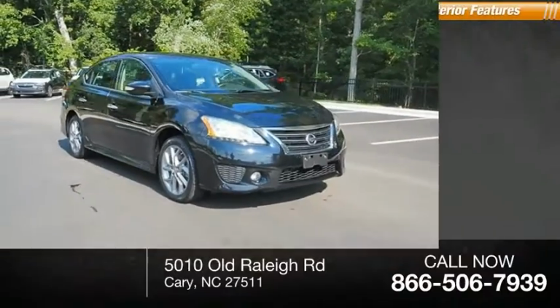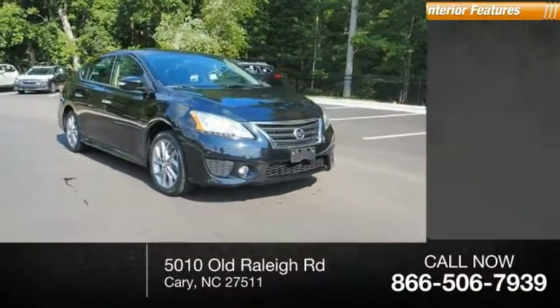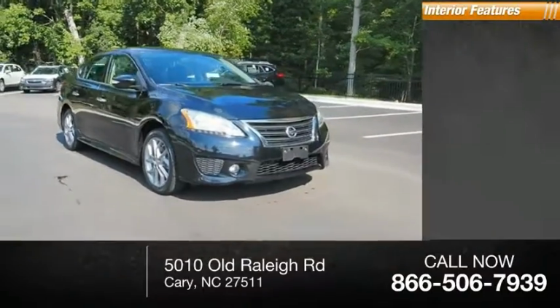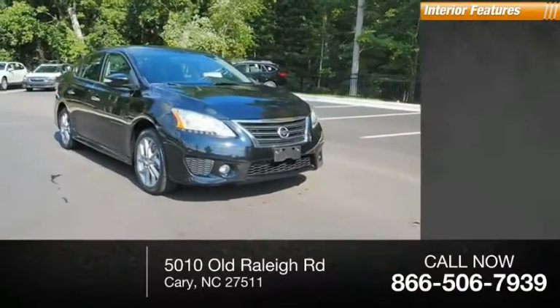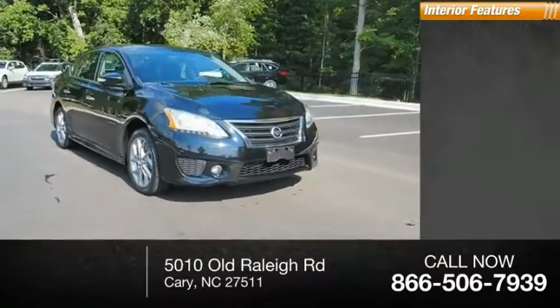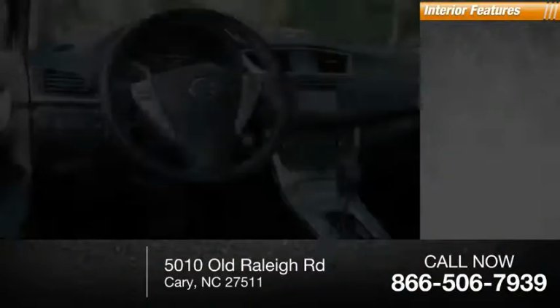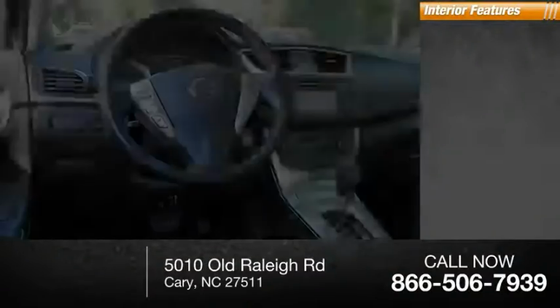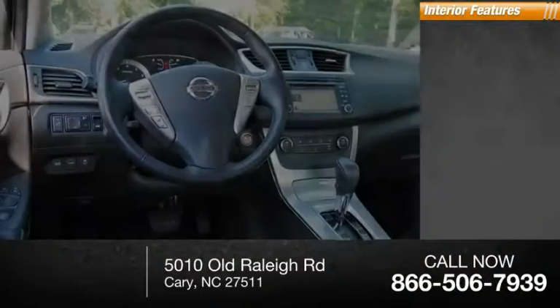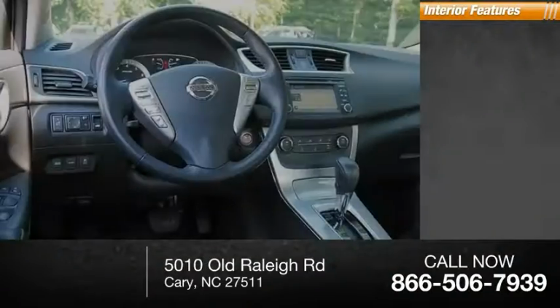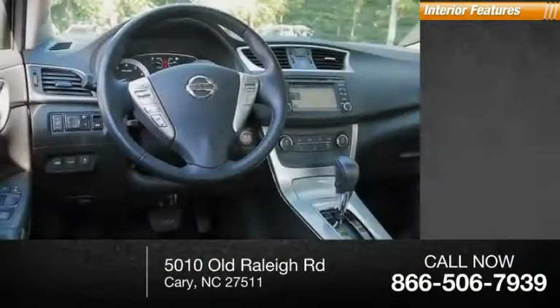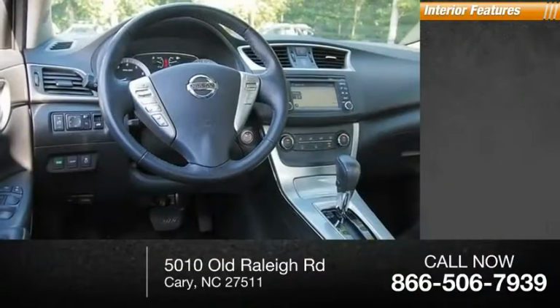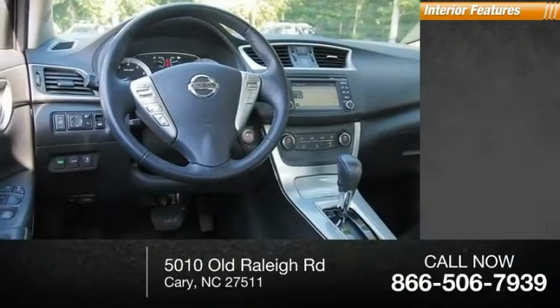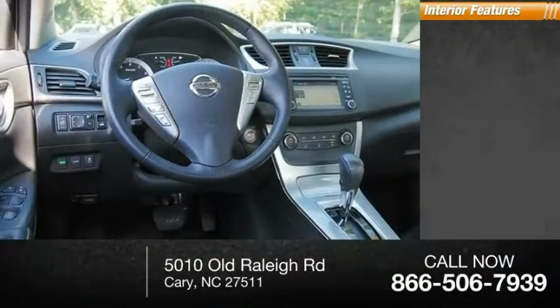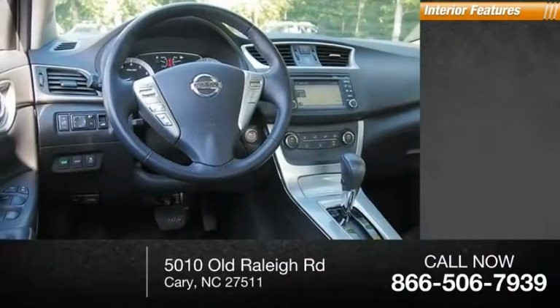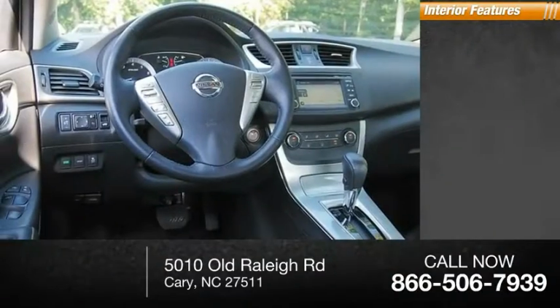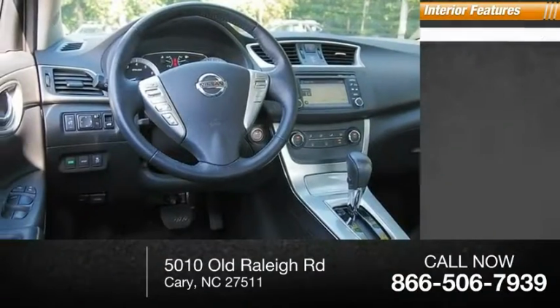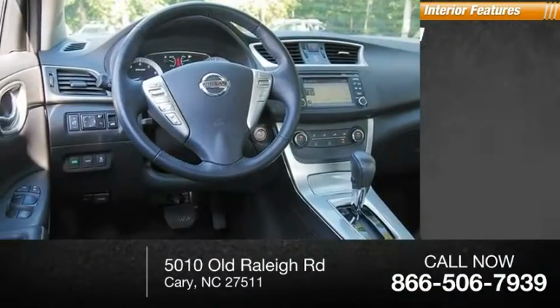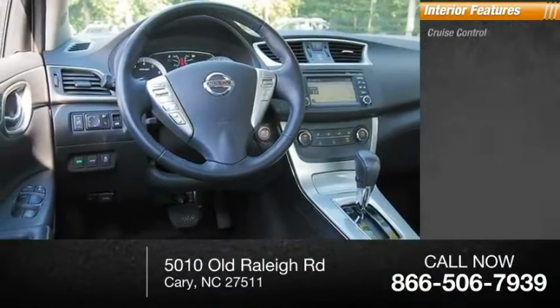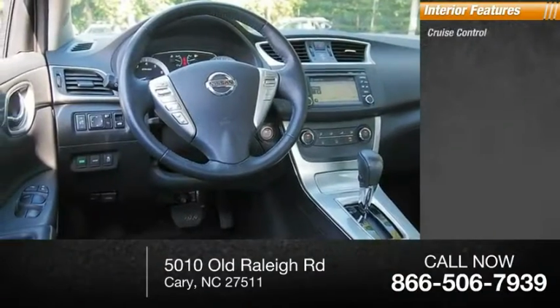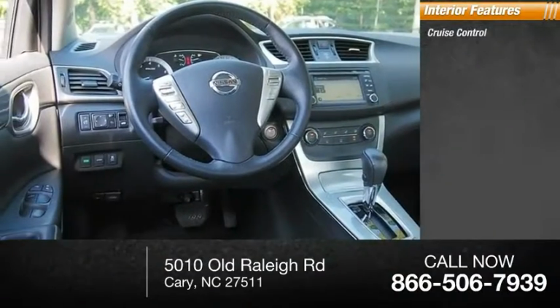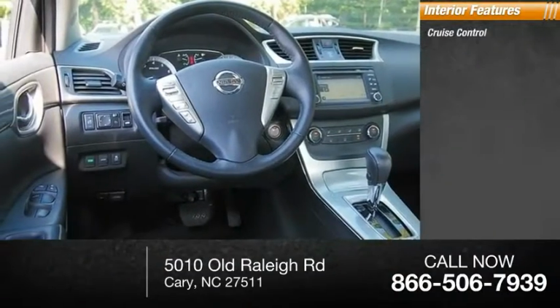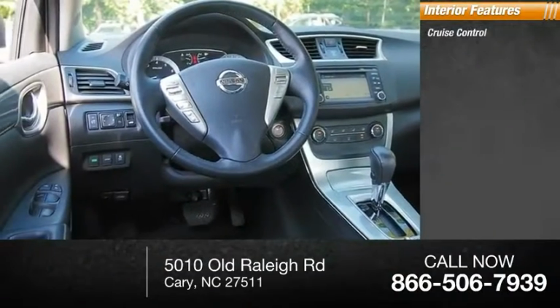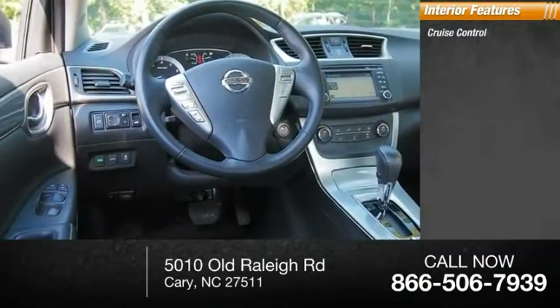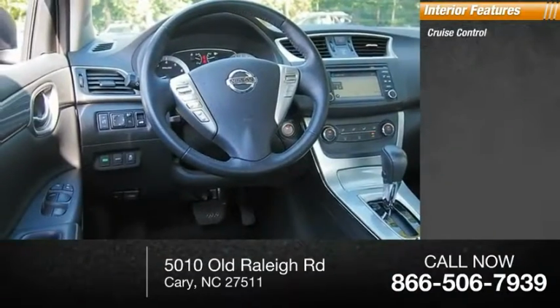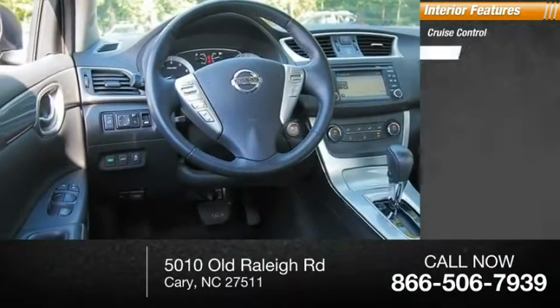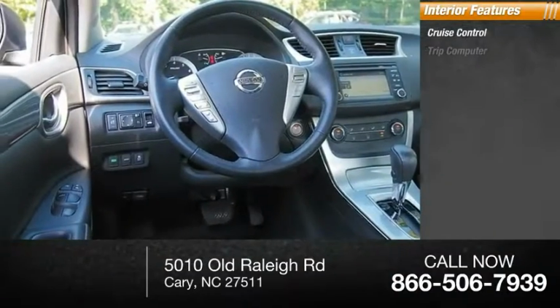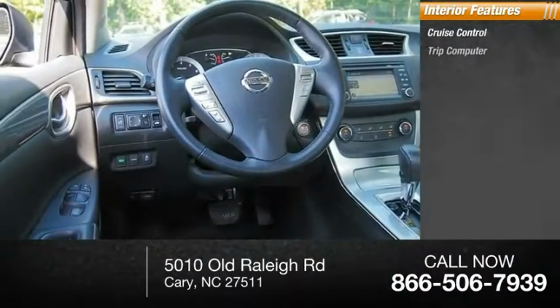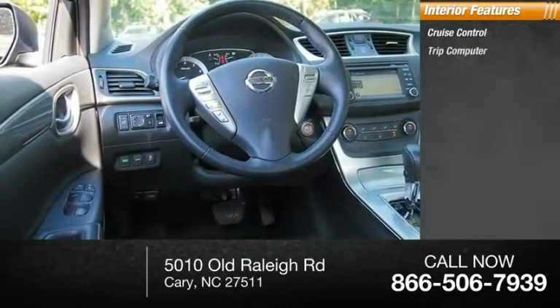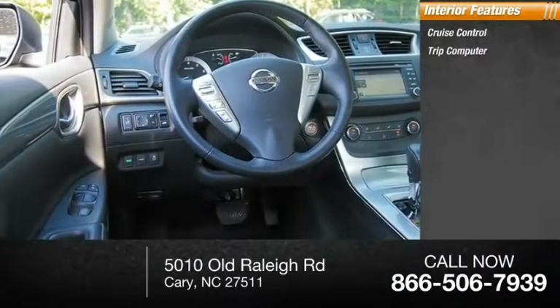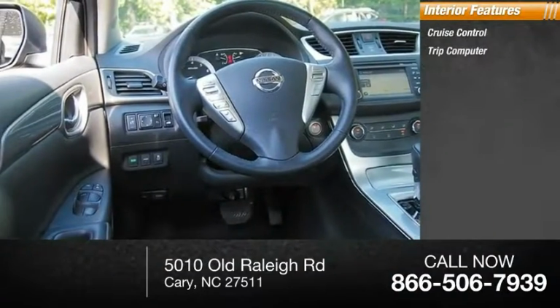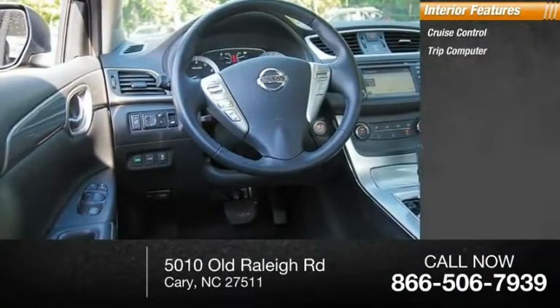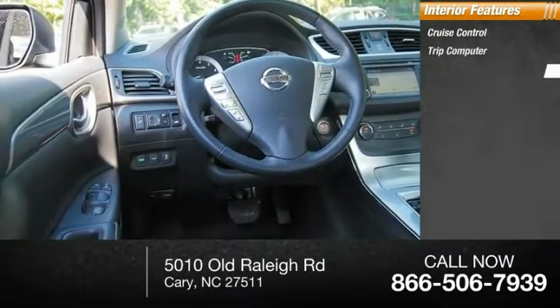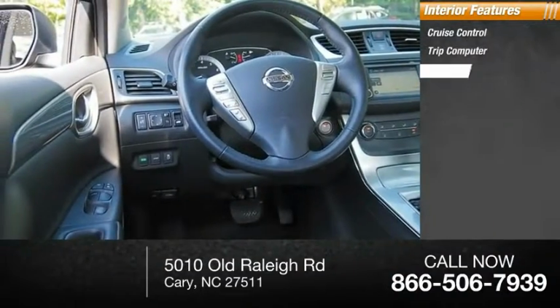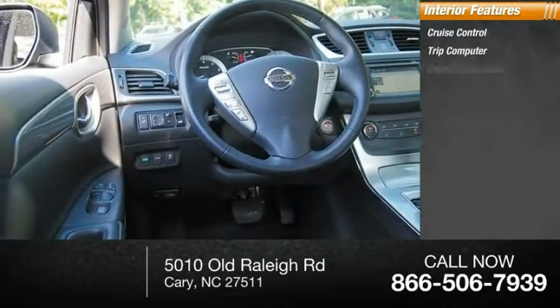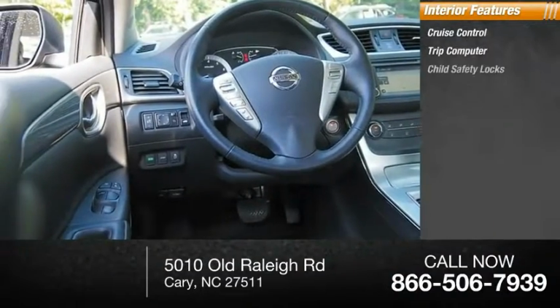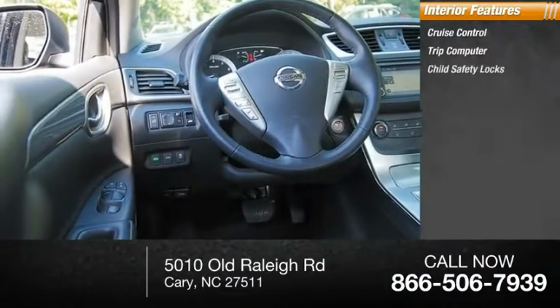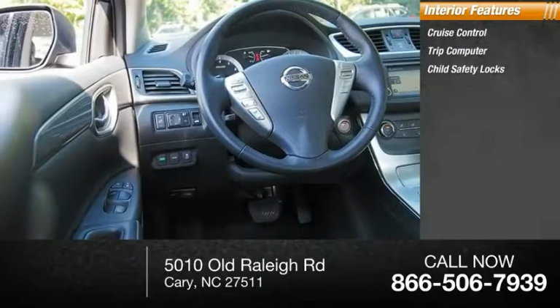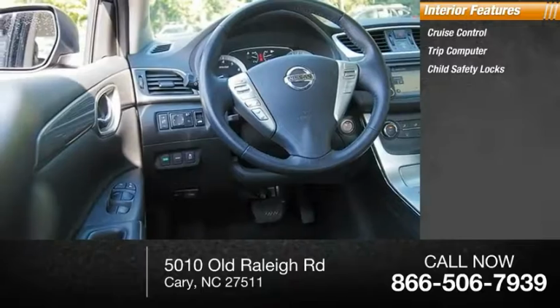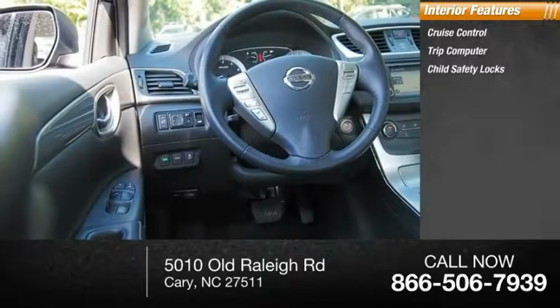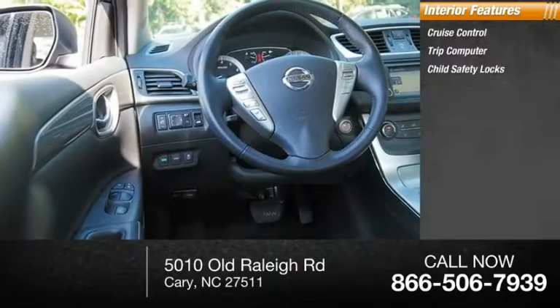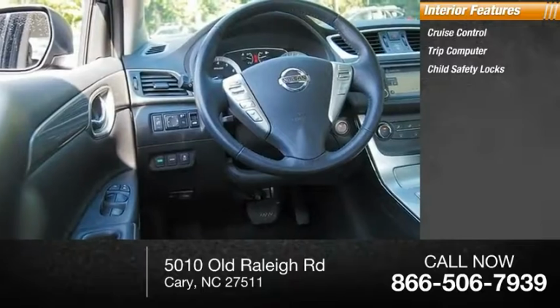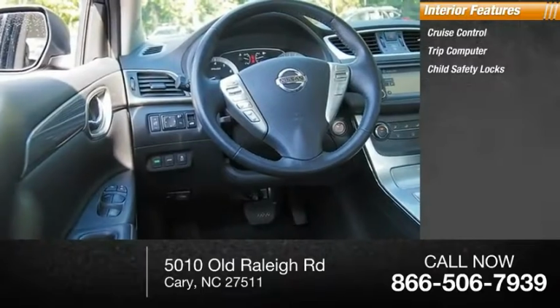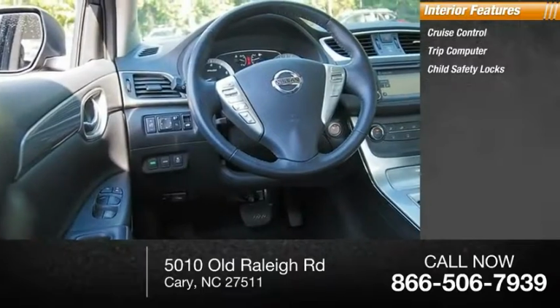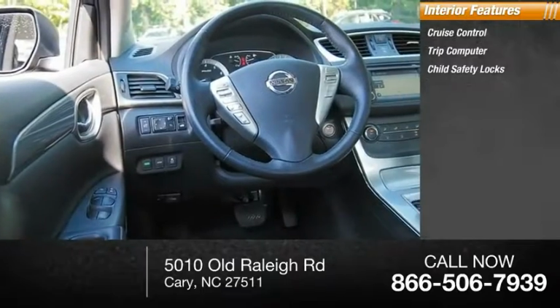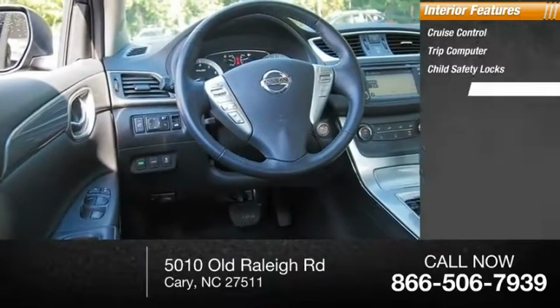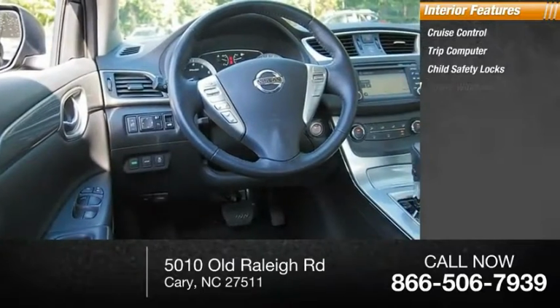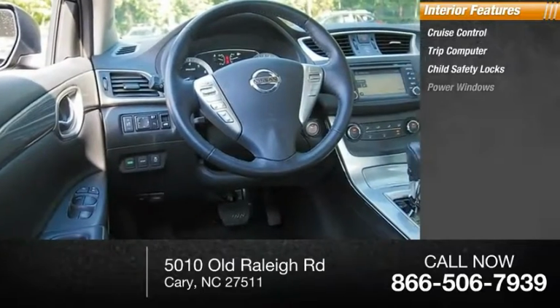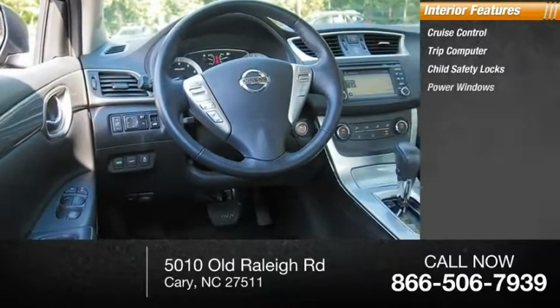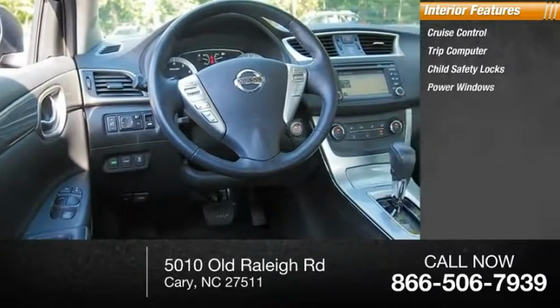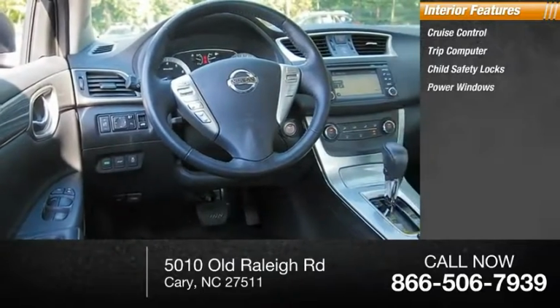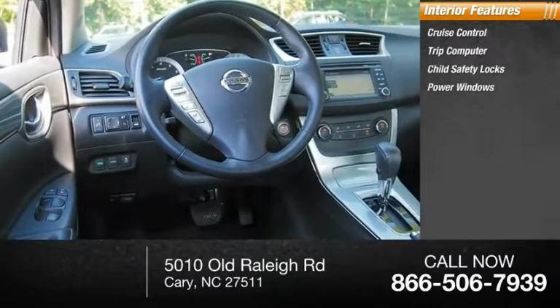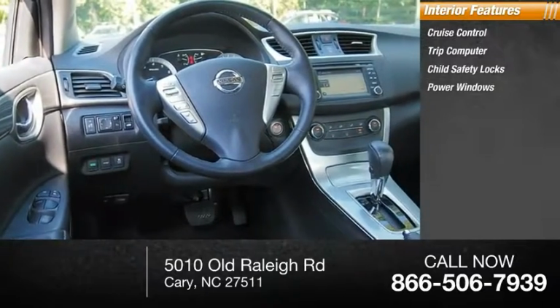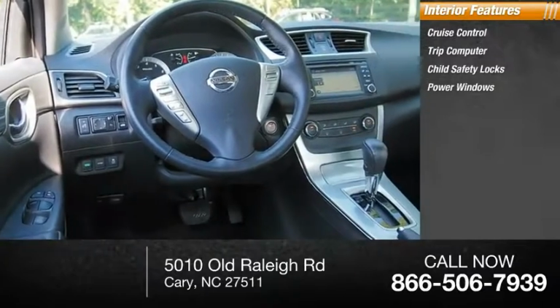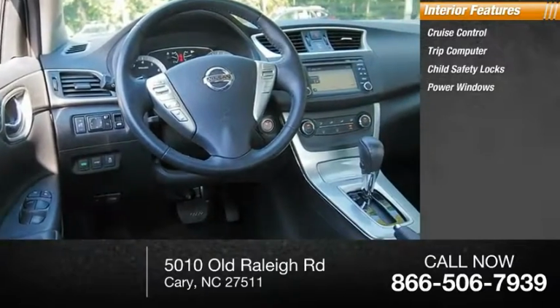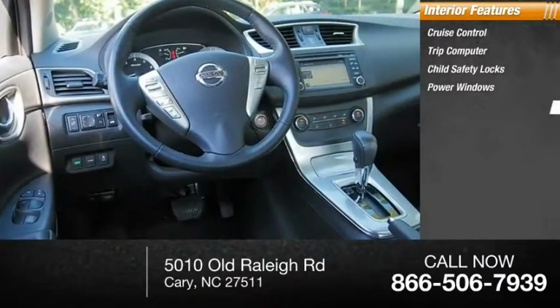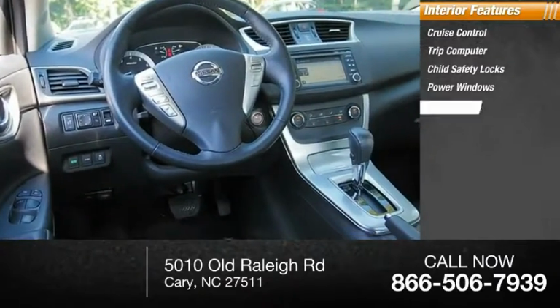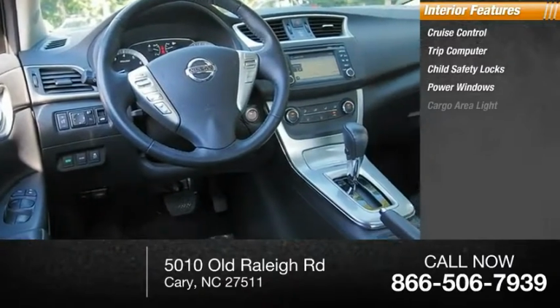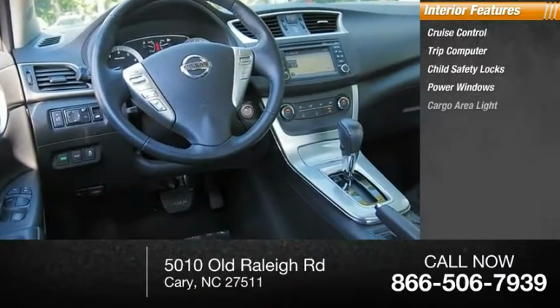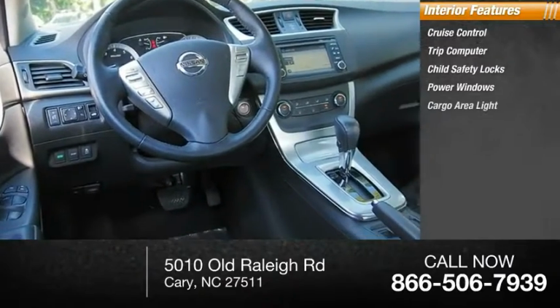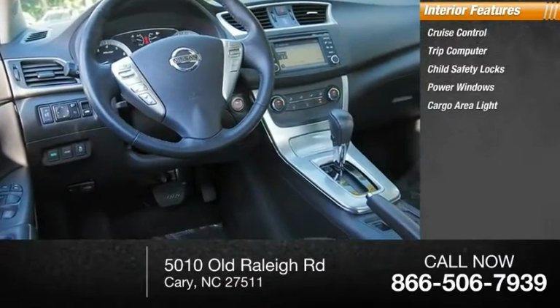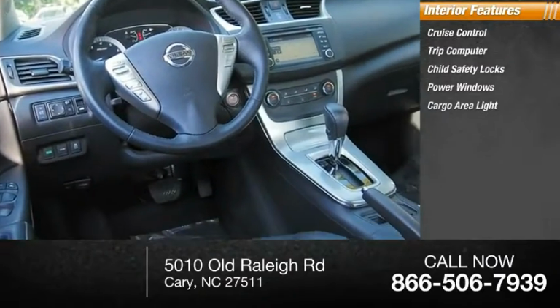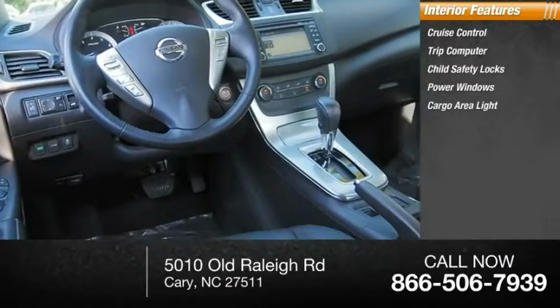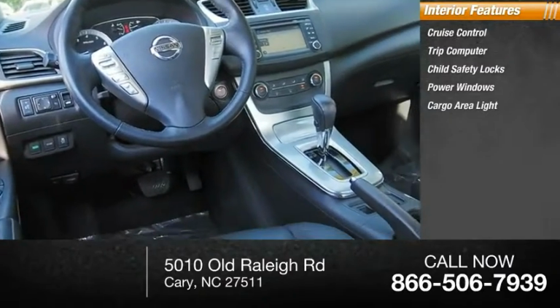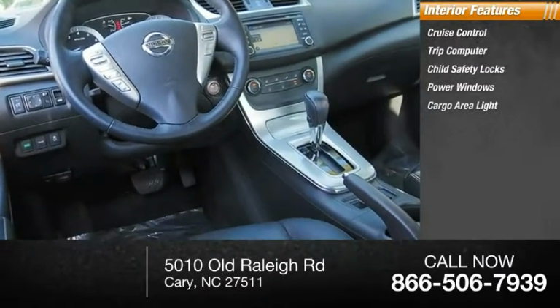Inside you'll find cruise control, trip computer, child safety locks, power windows, and a cargo area light.